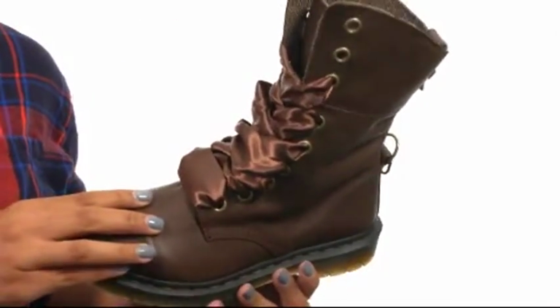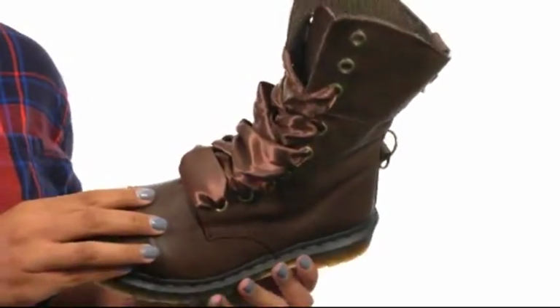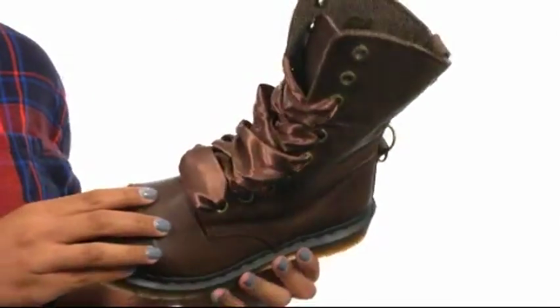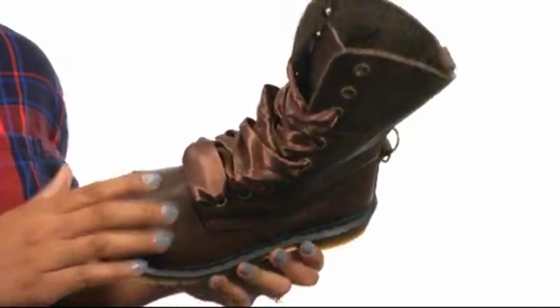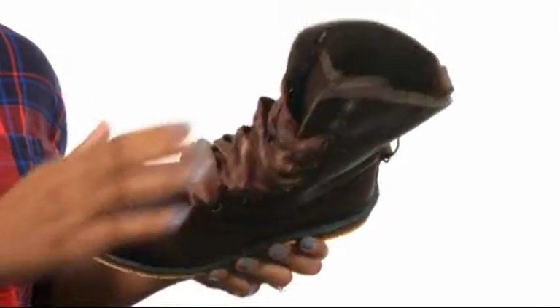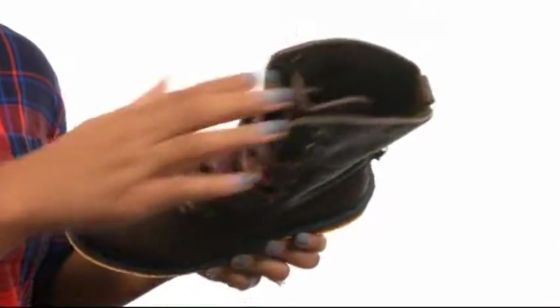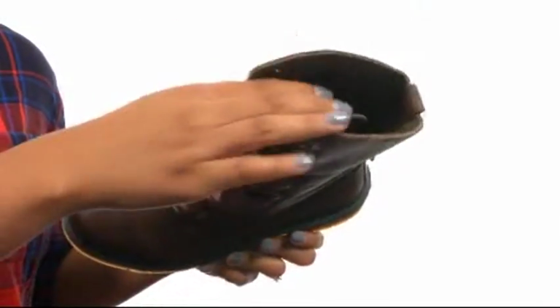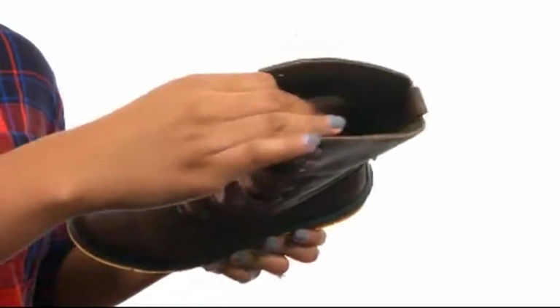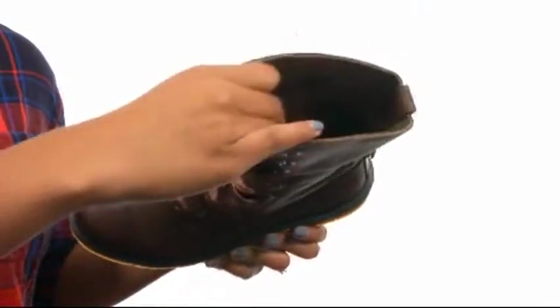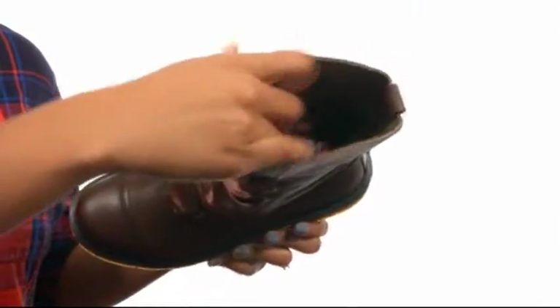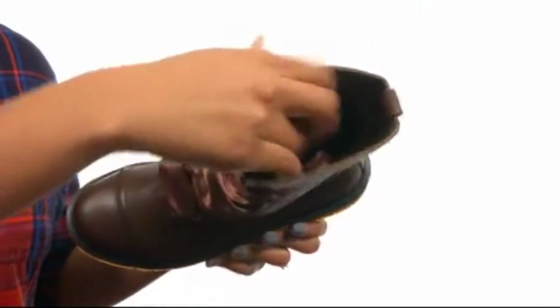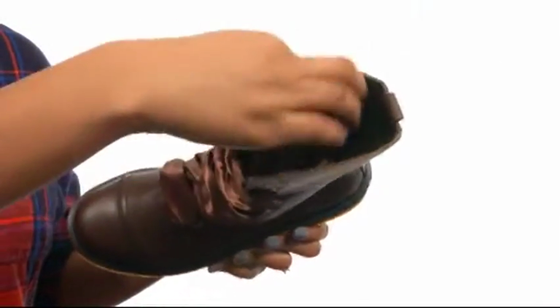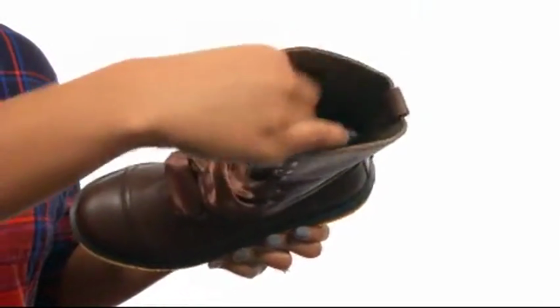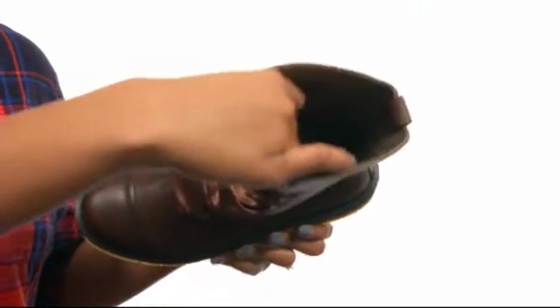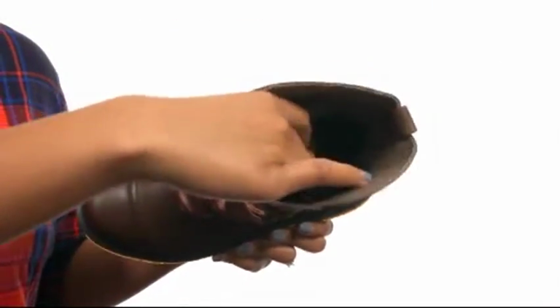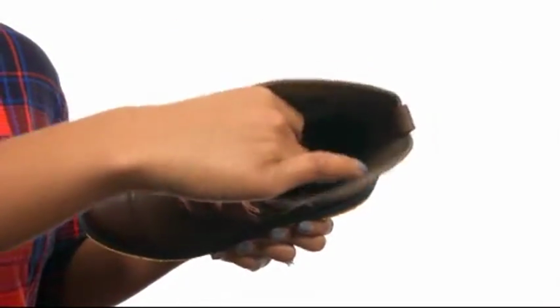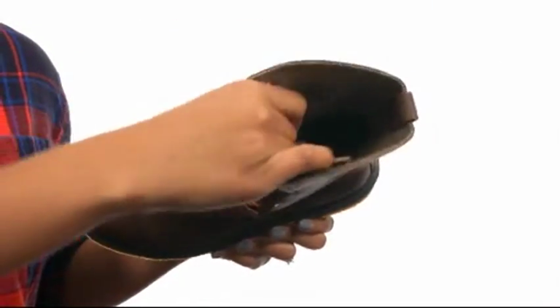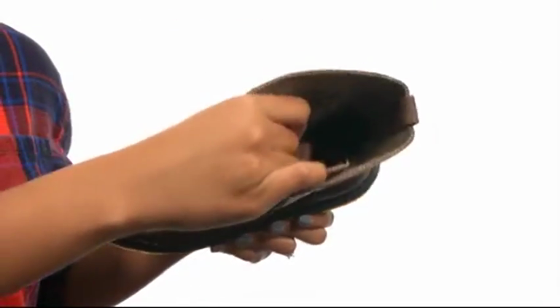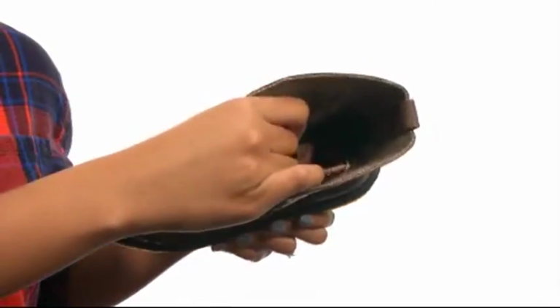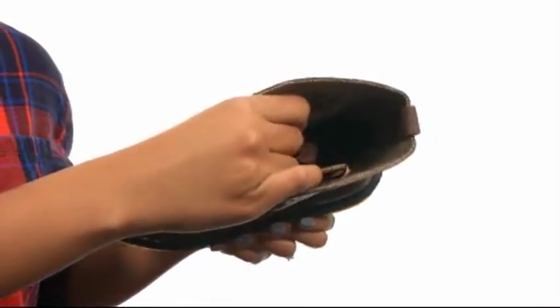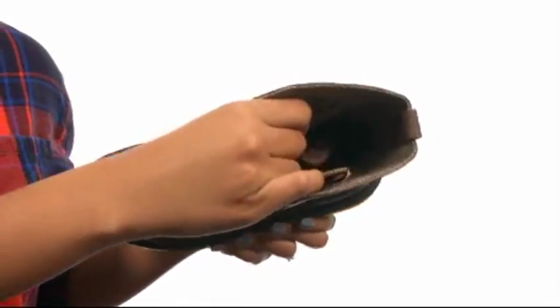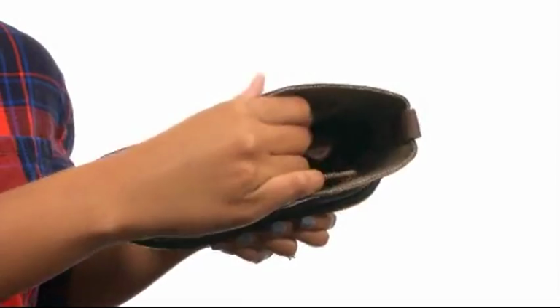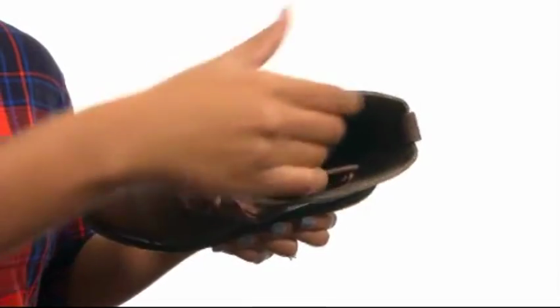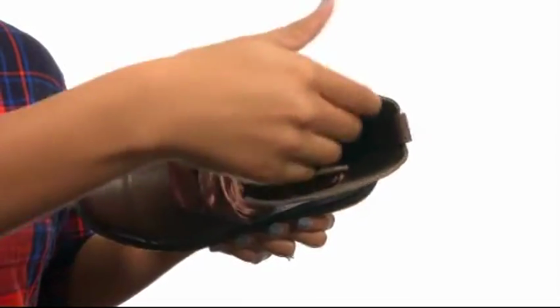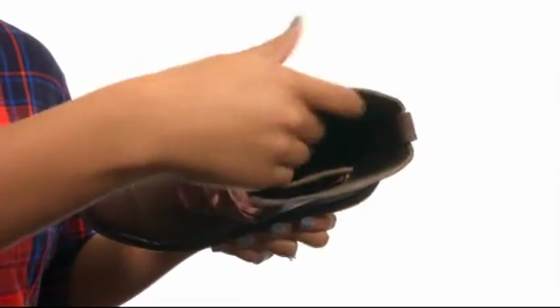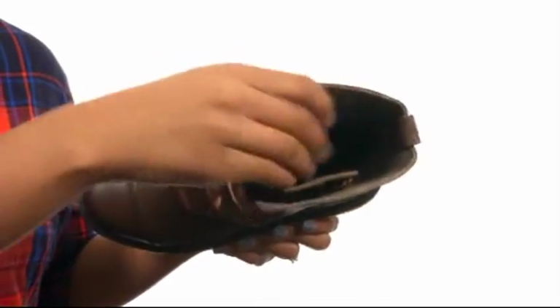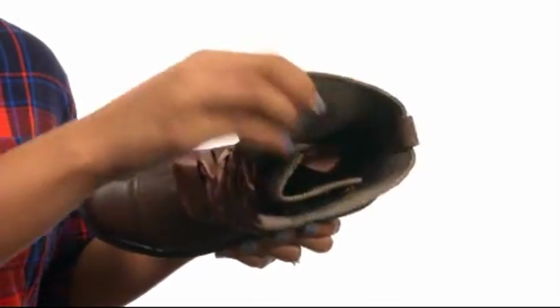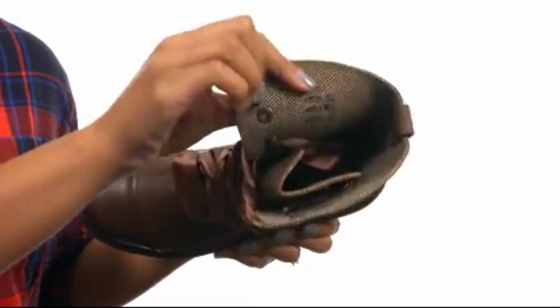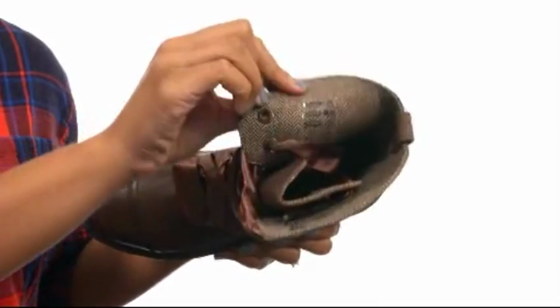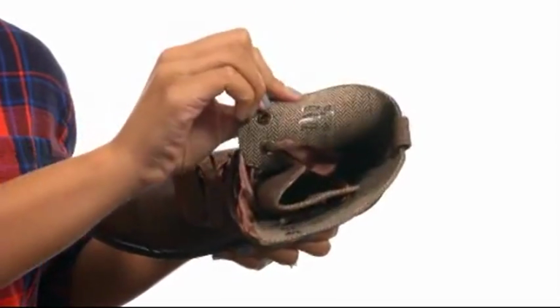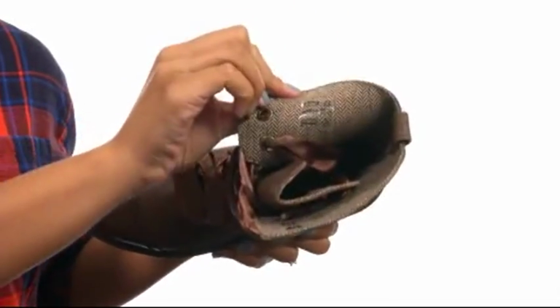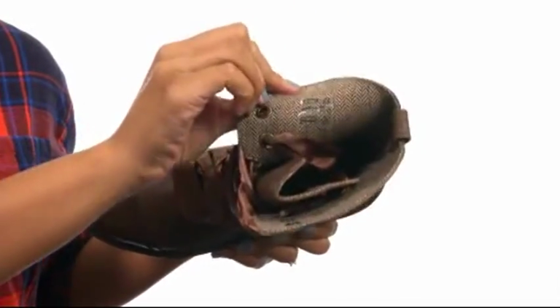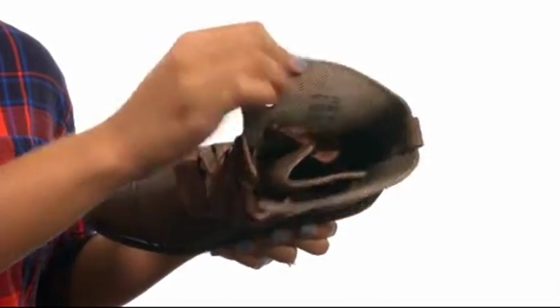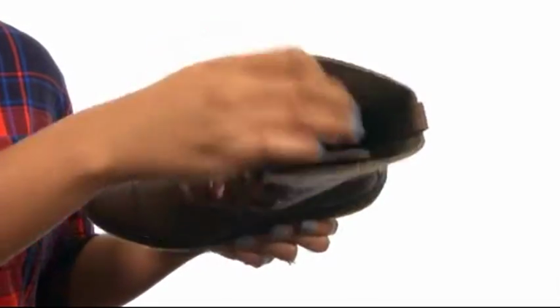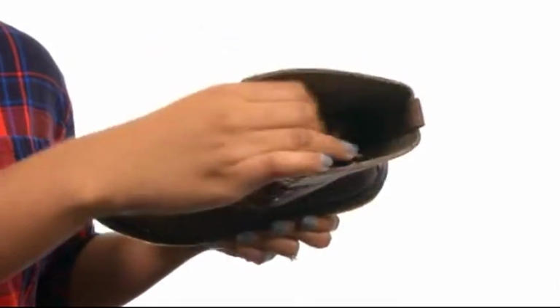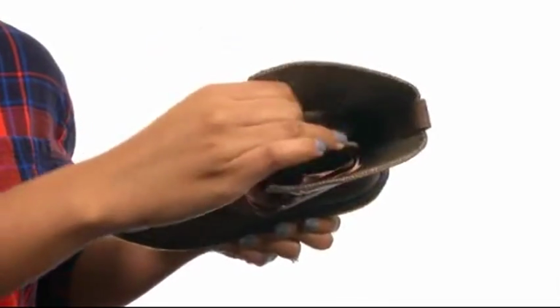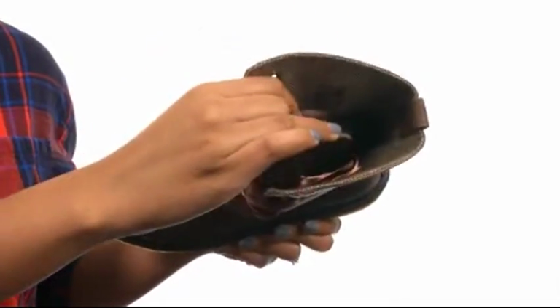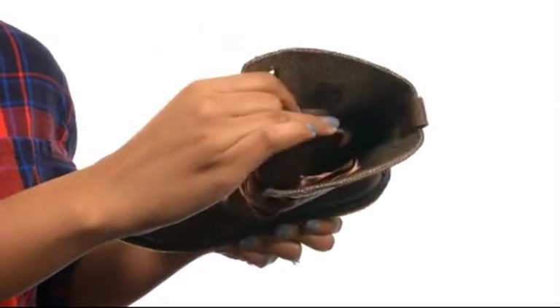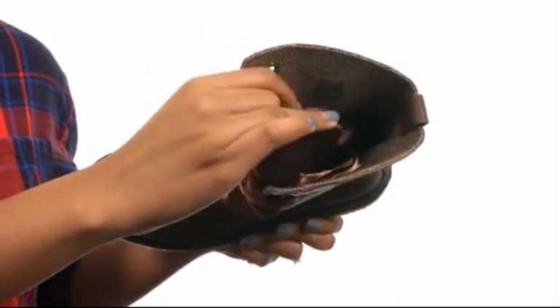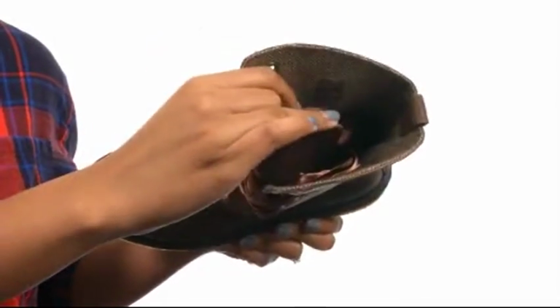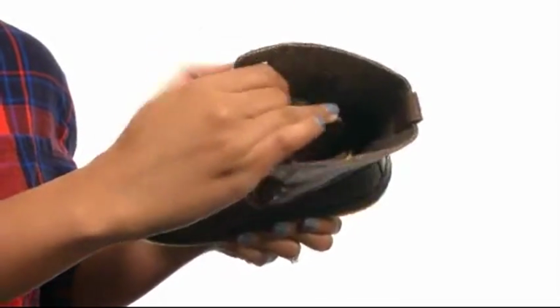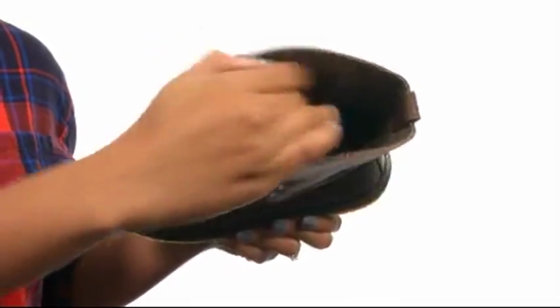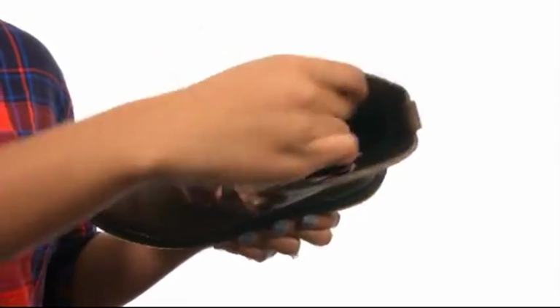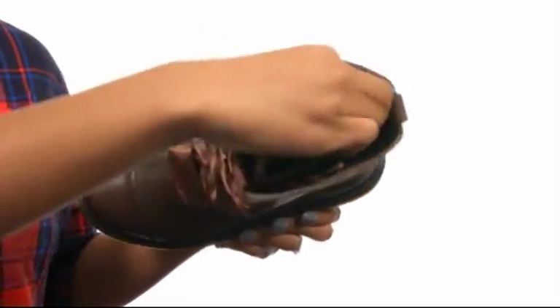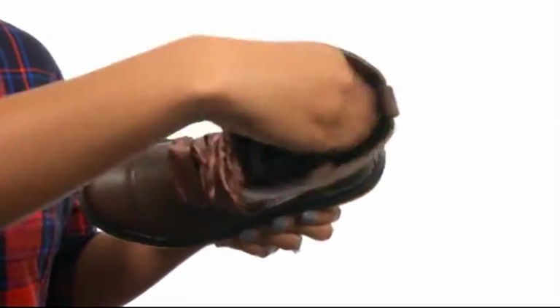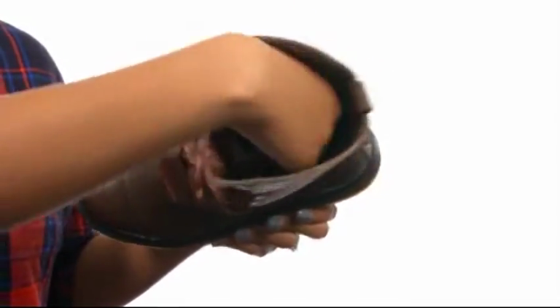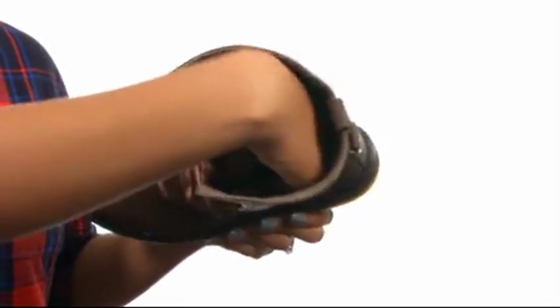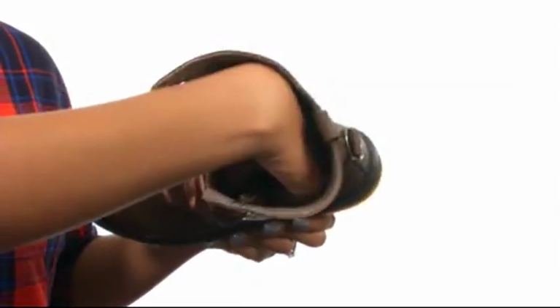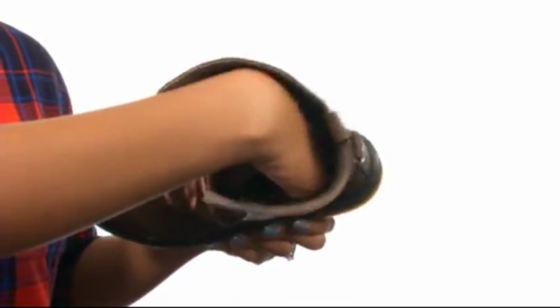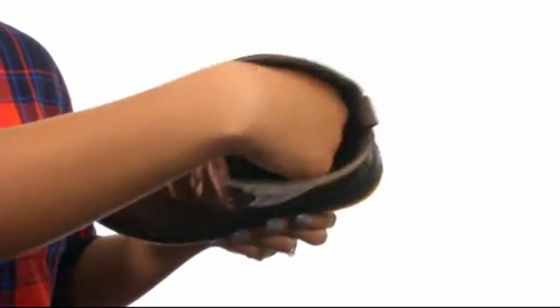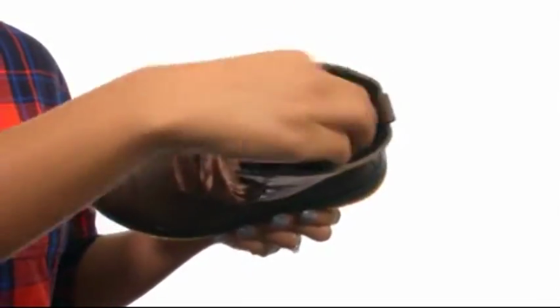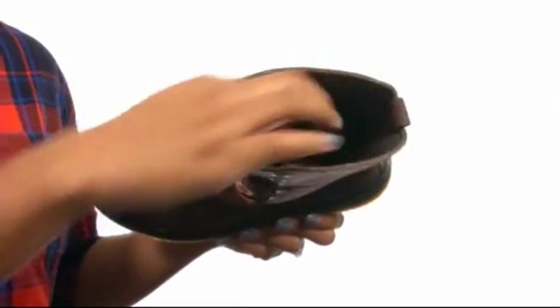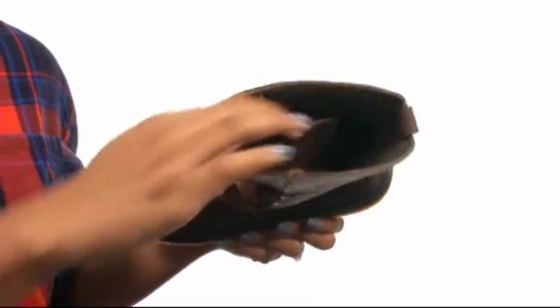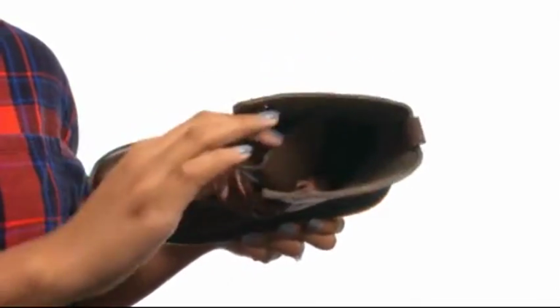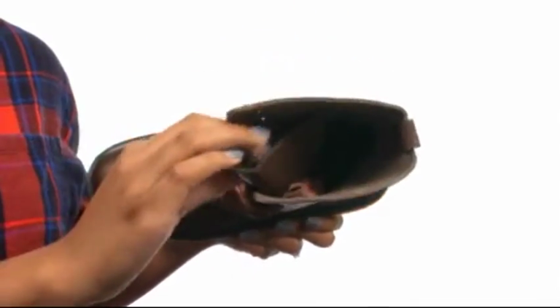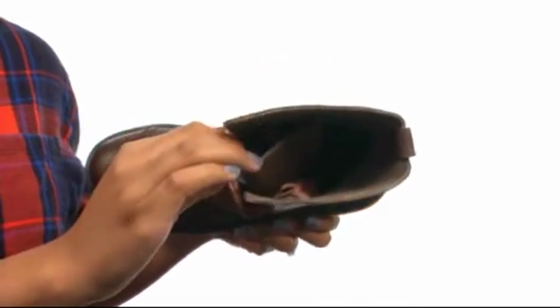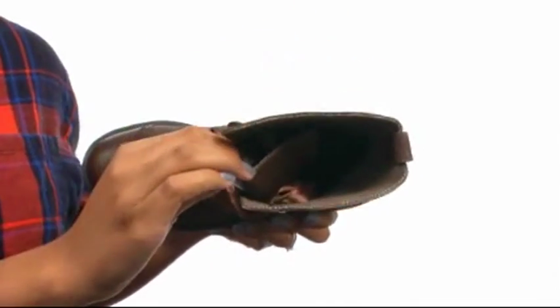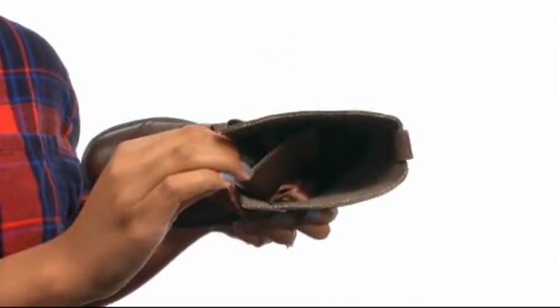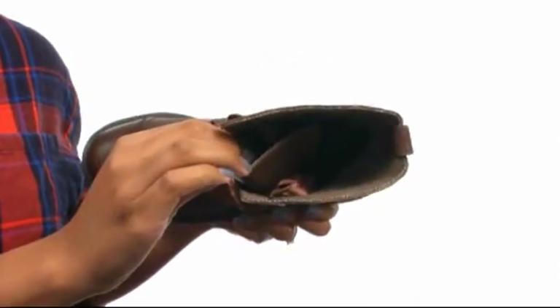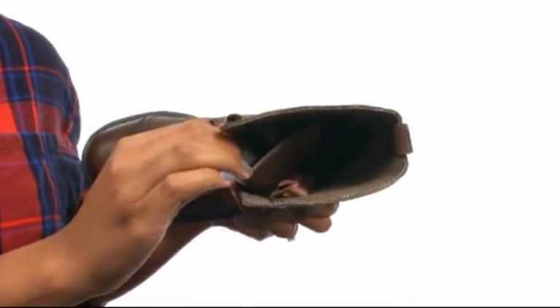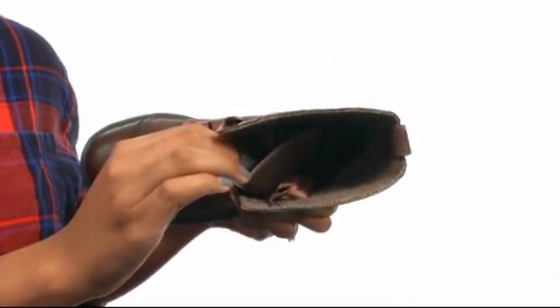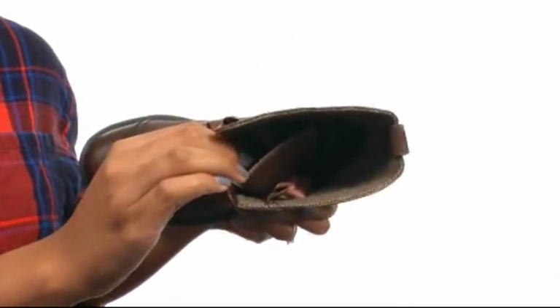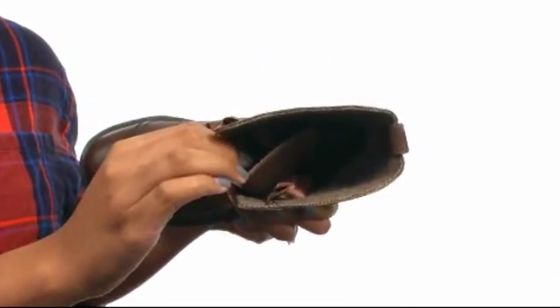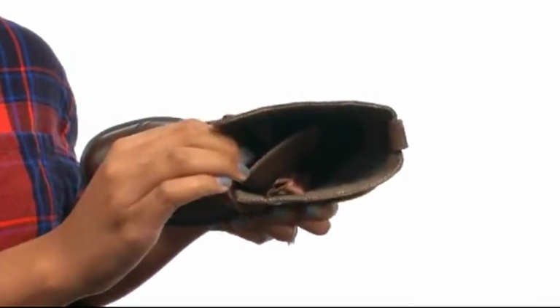On the inside you'll find soft herringbone lining for added comfort and style, and along with that there's a lightly cushioned footbed for comfort.